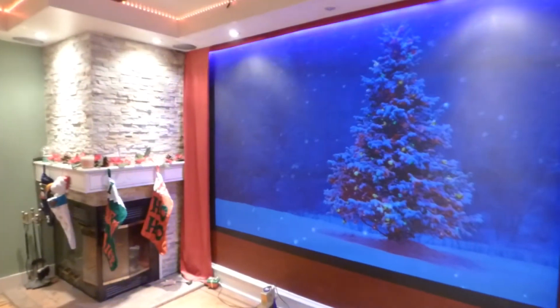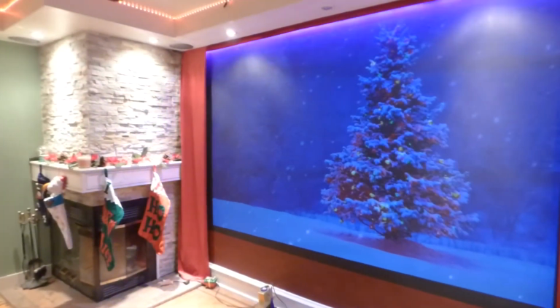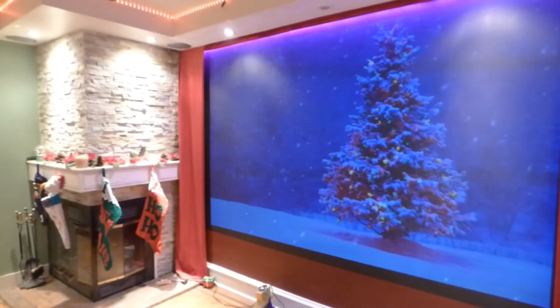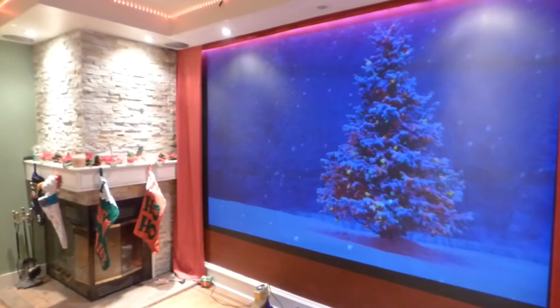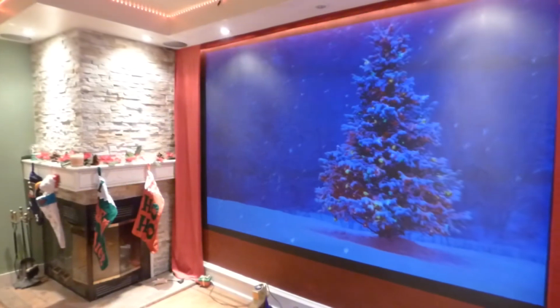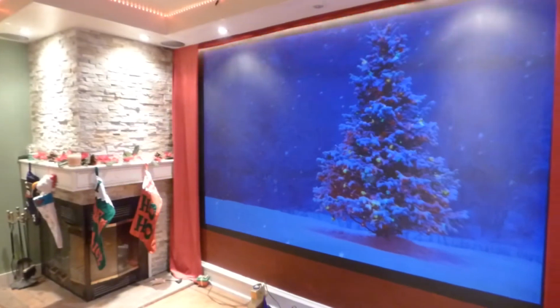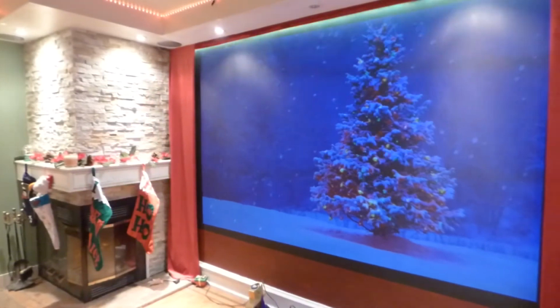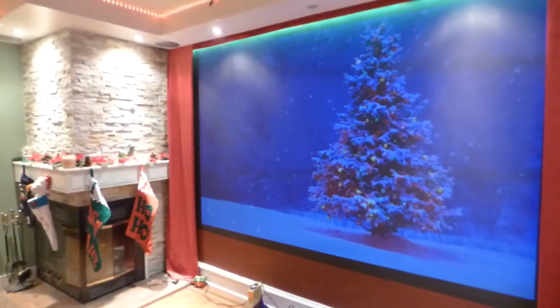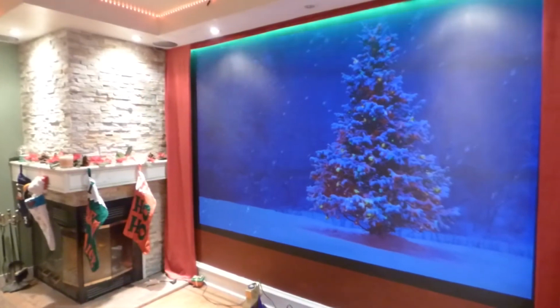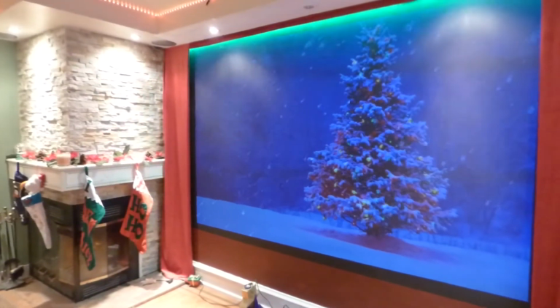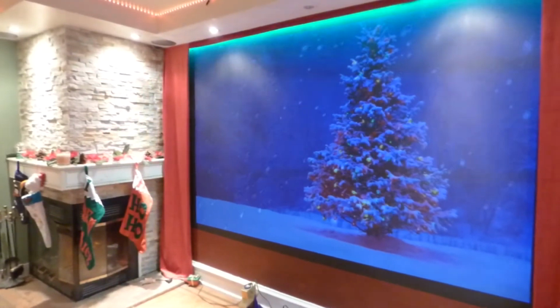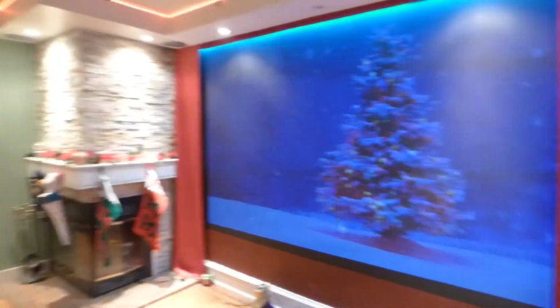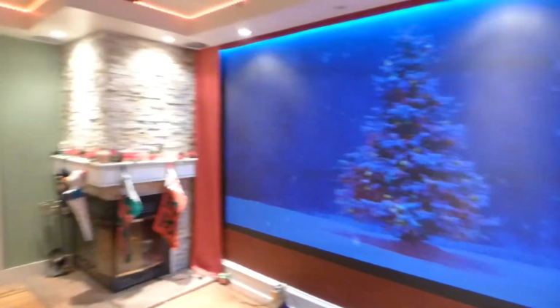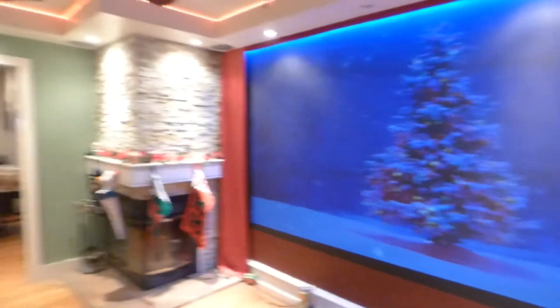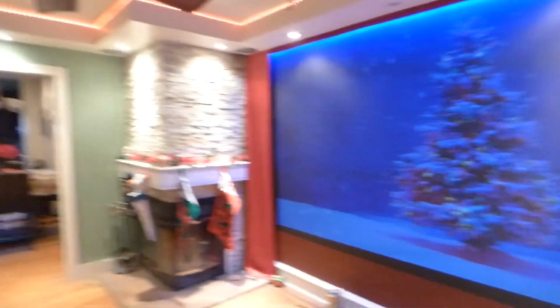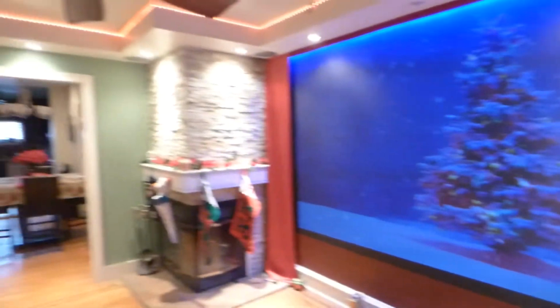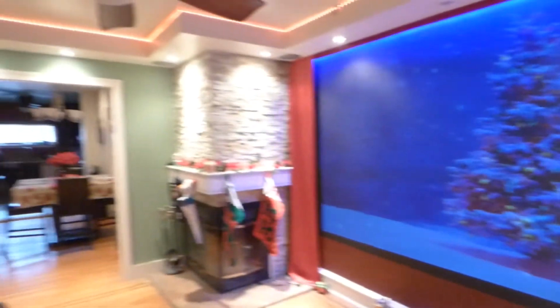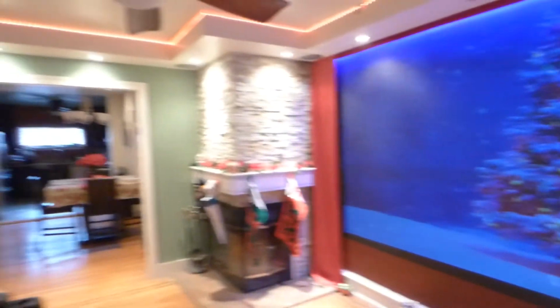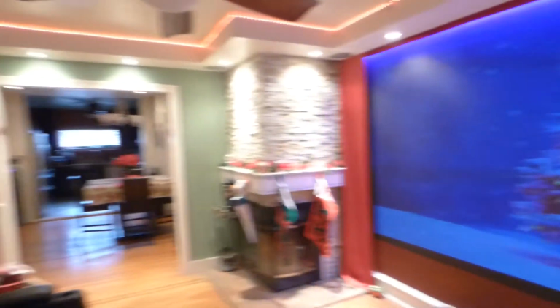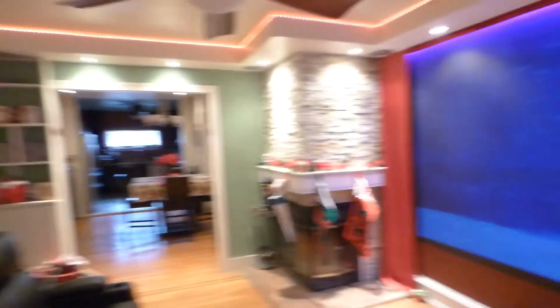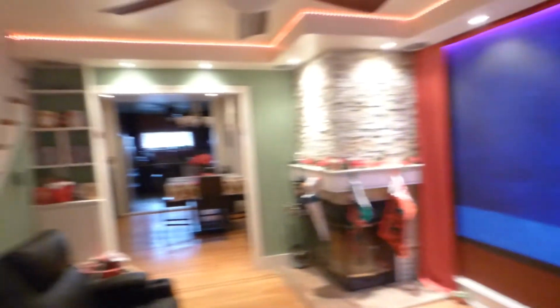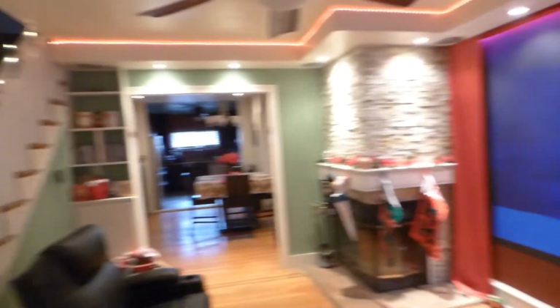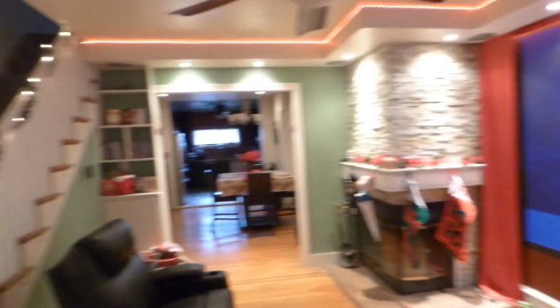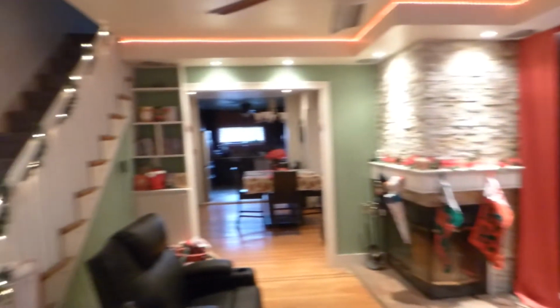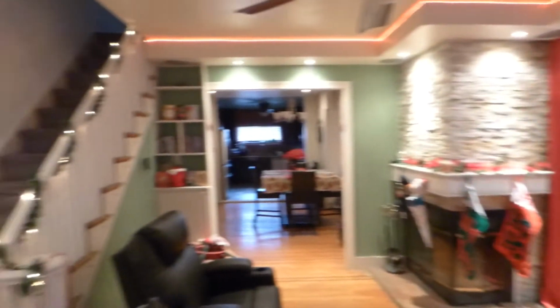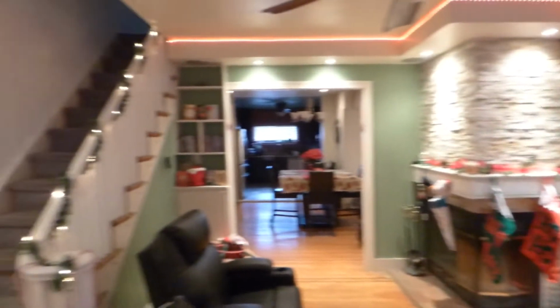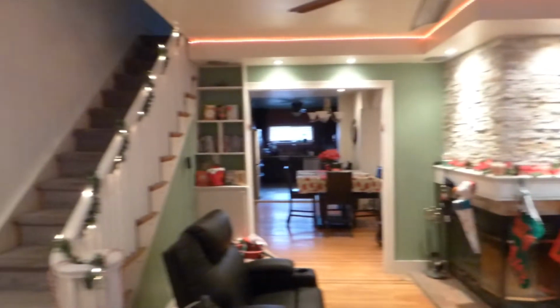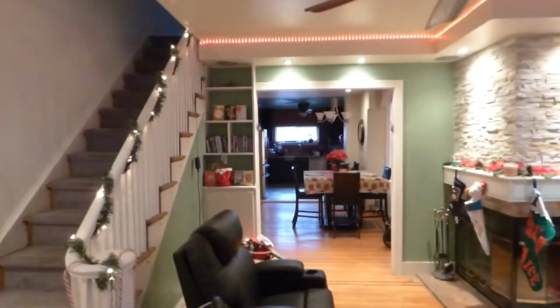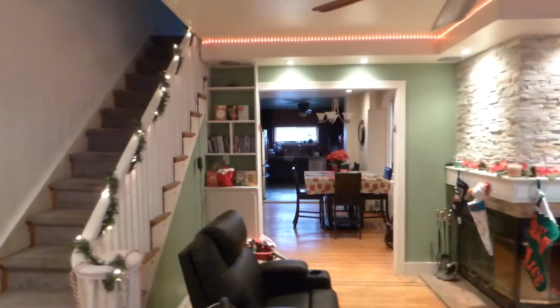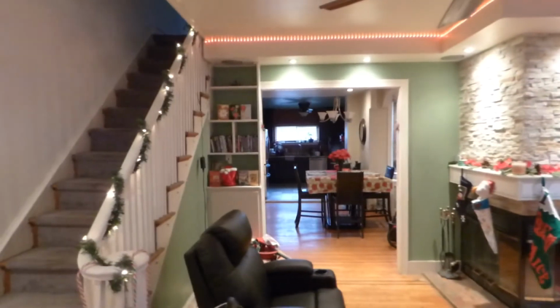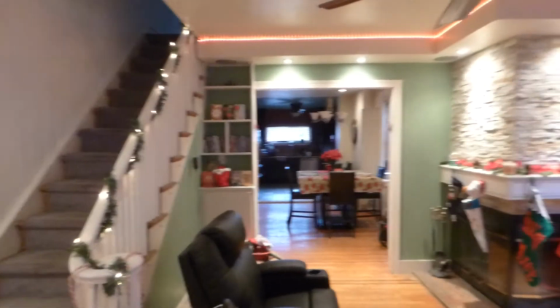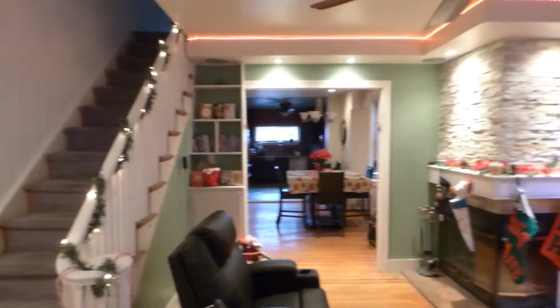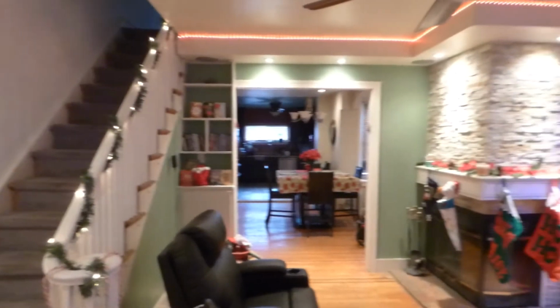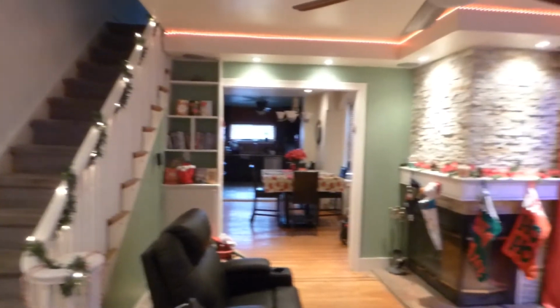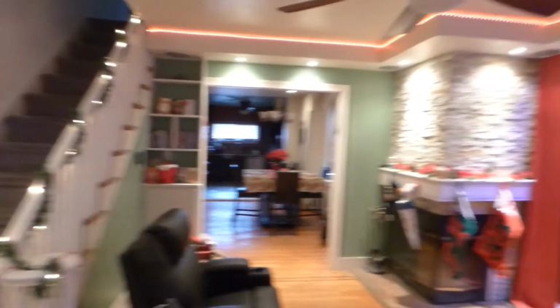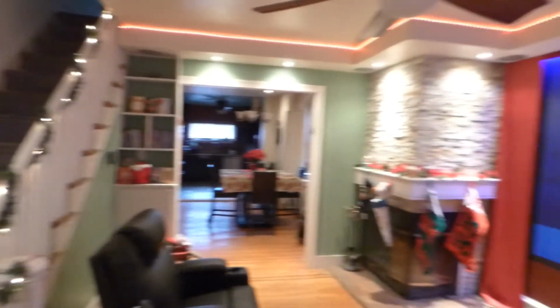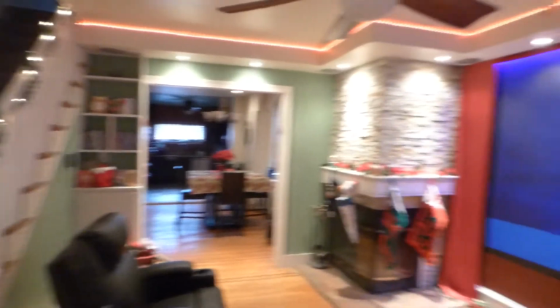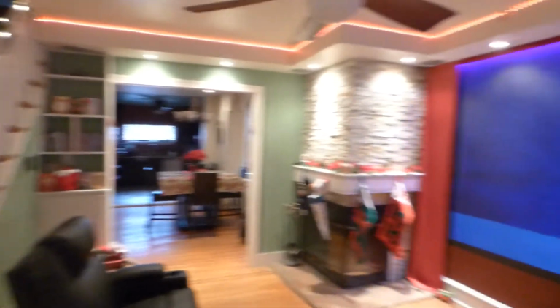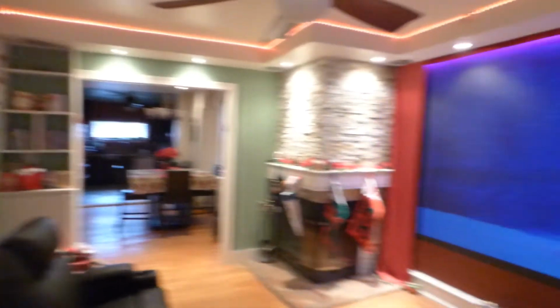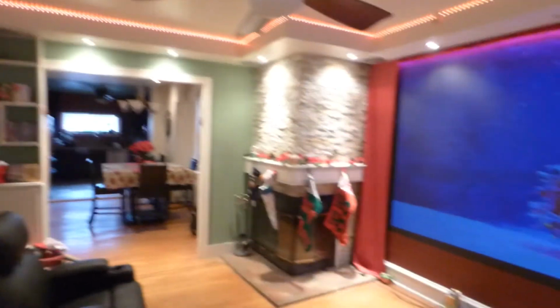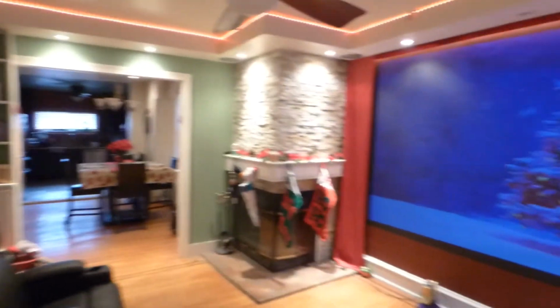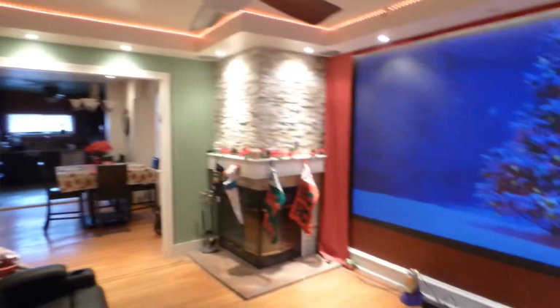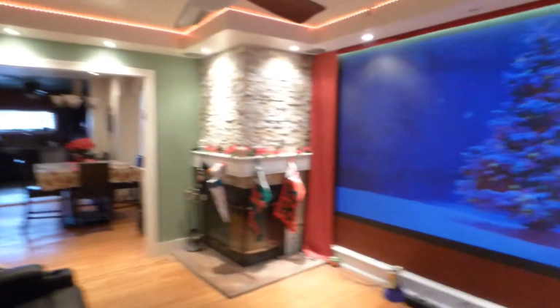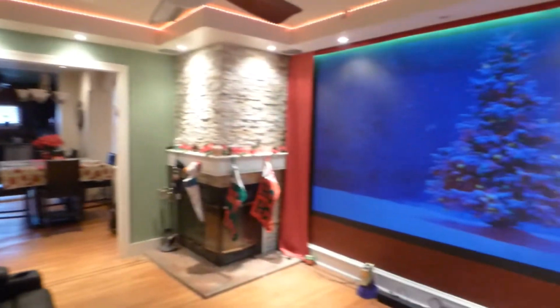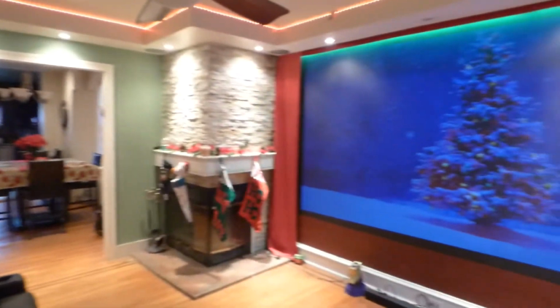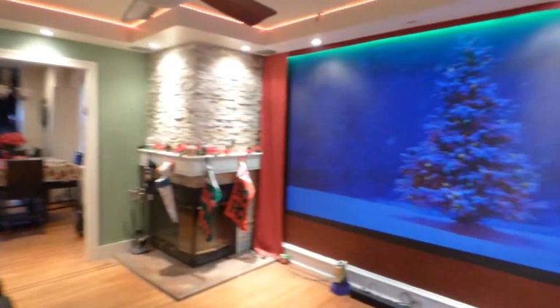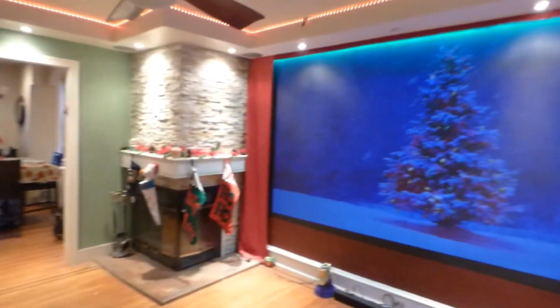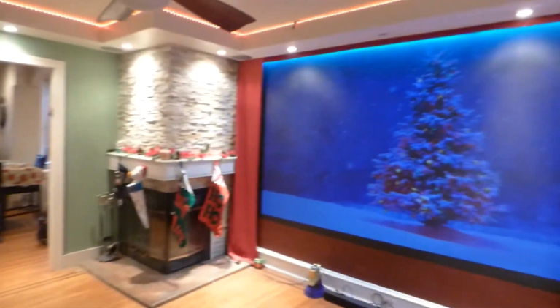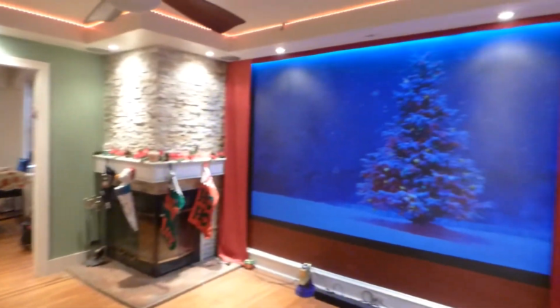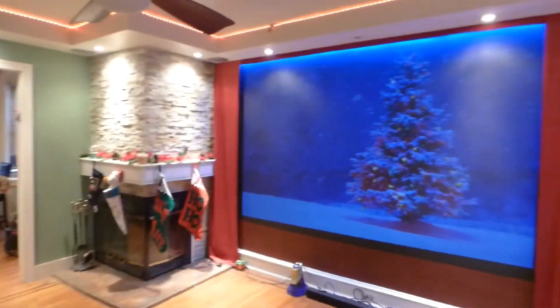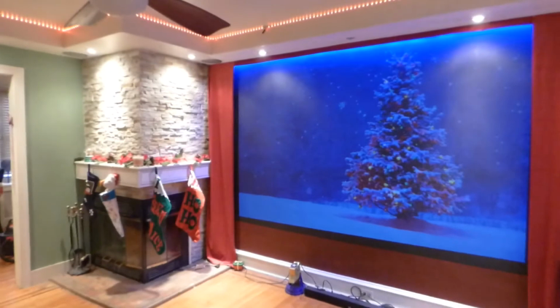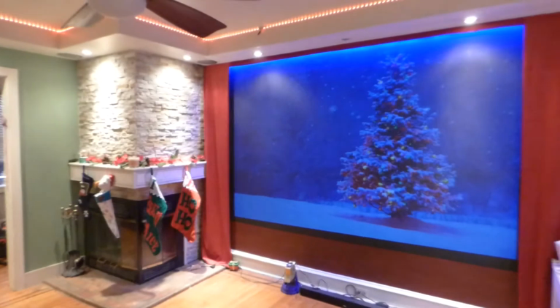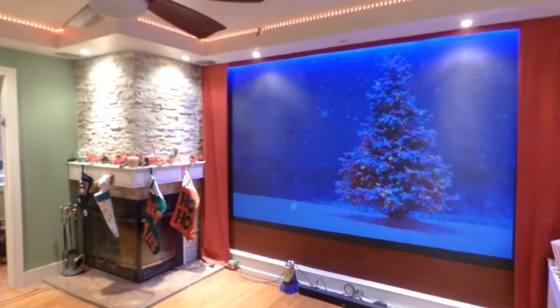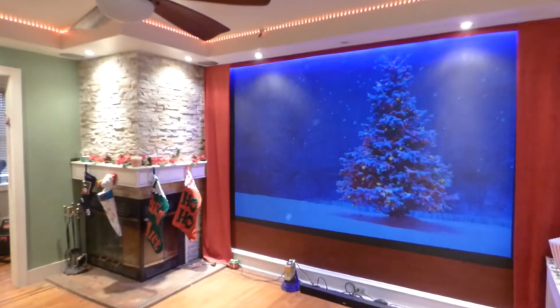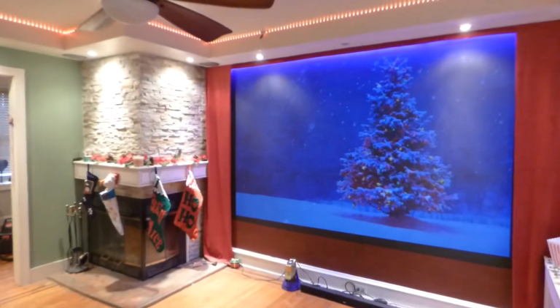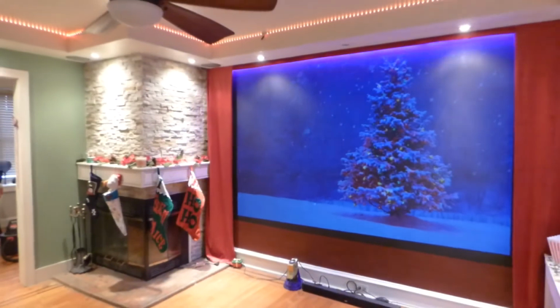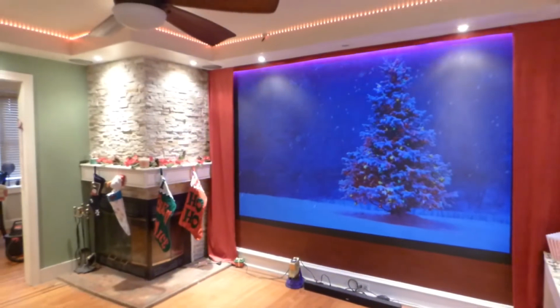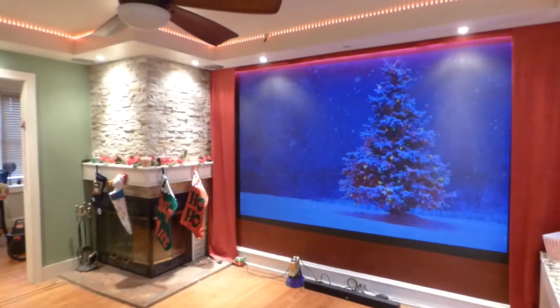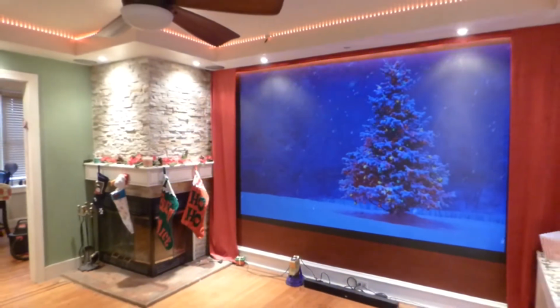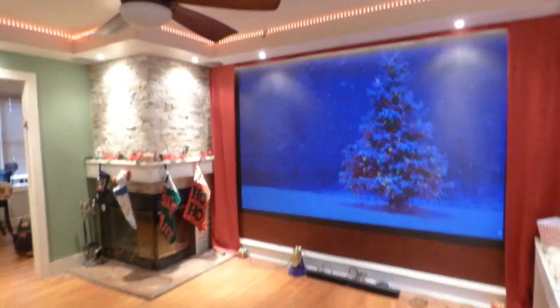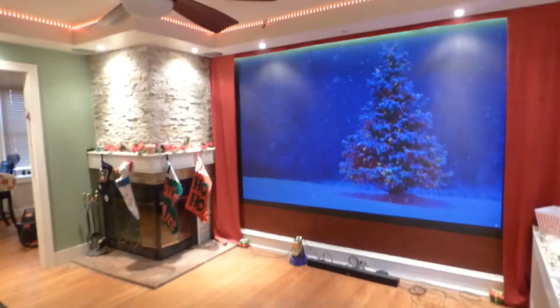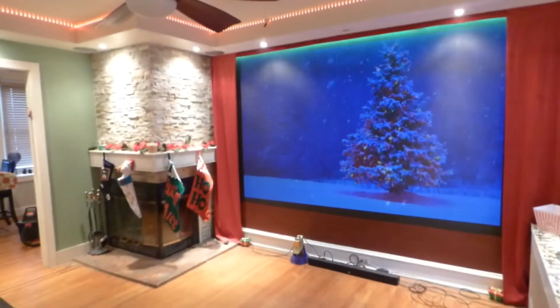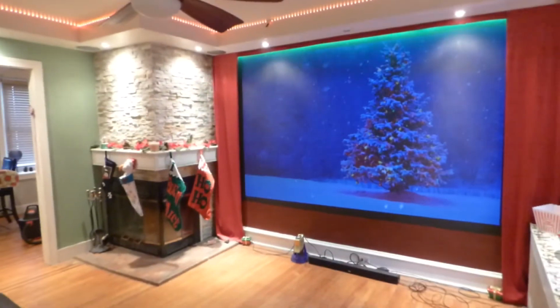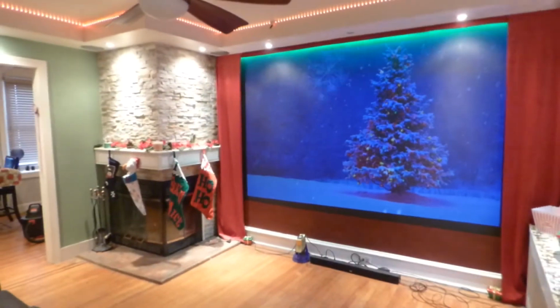Turning the lights on really quick so you can see exactly how amazing the screen looks in a fully lit environment. There's something else I want to talk about also.